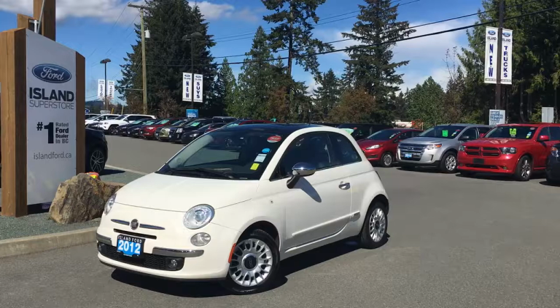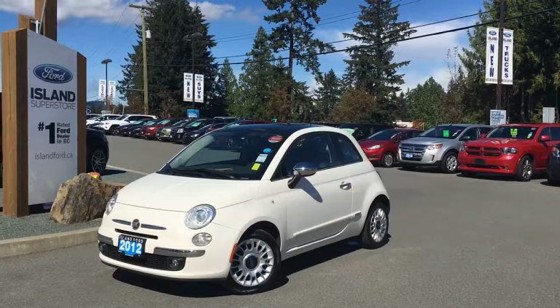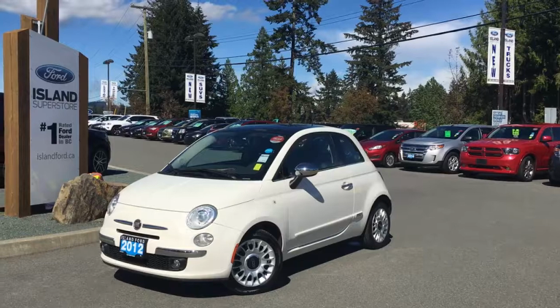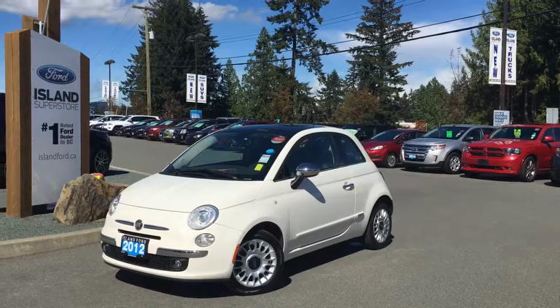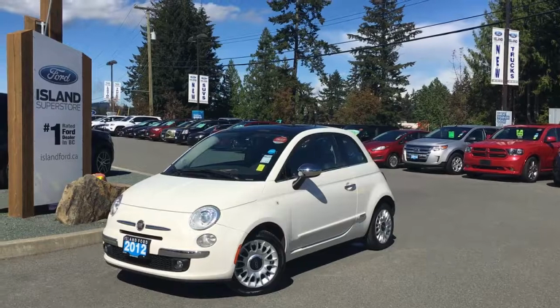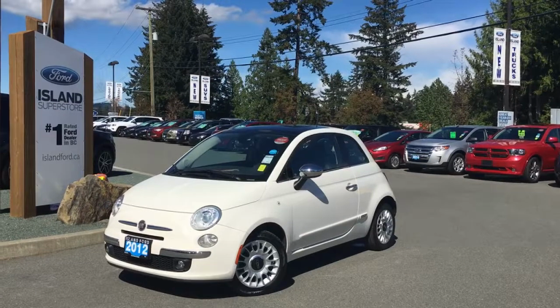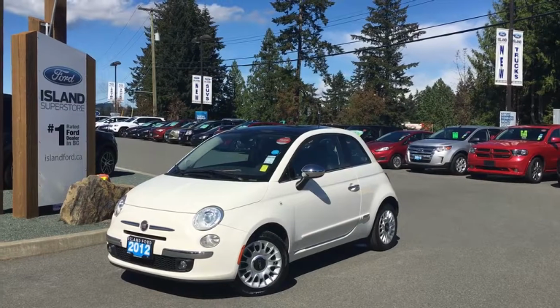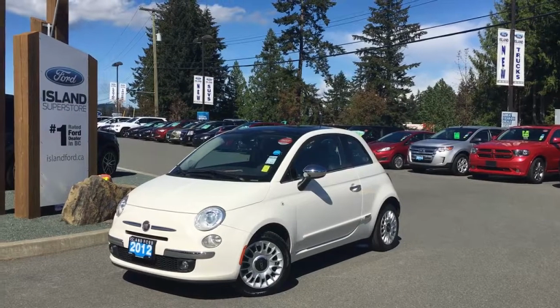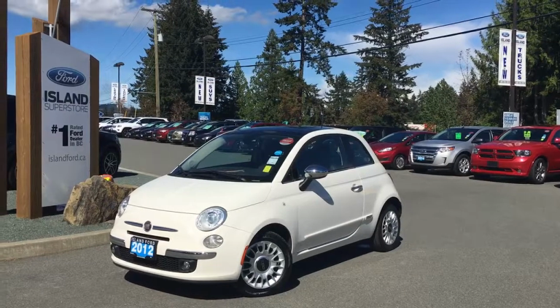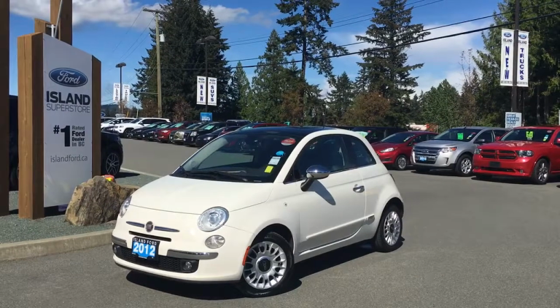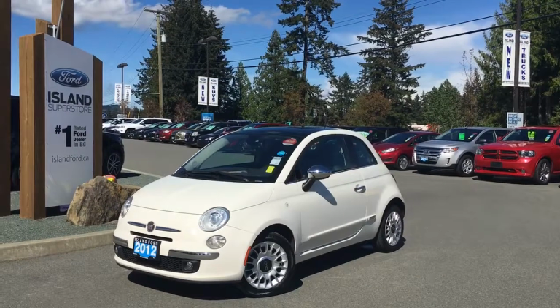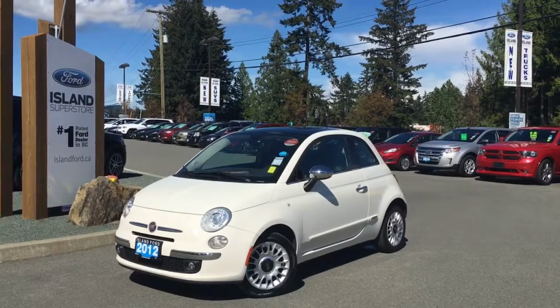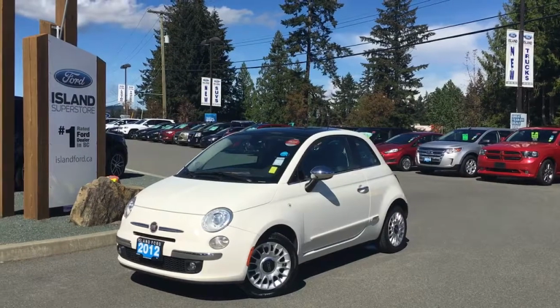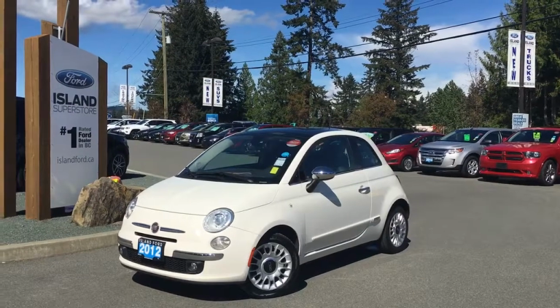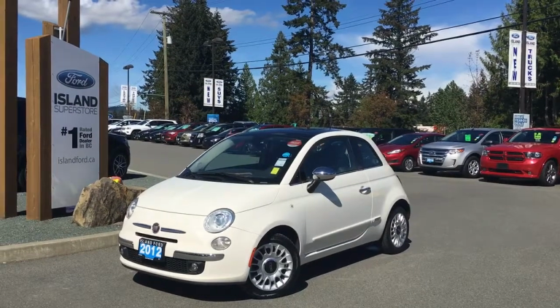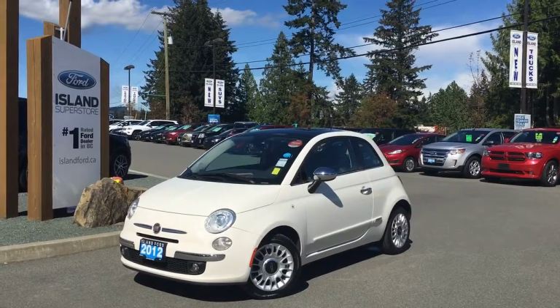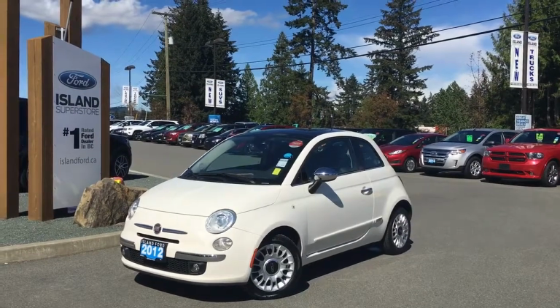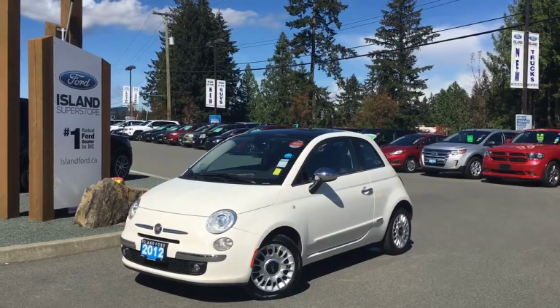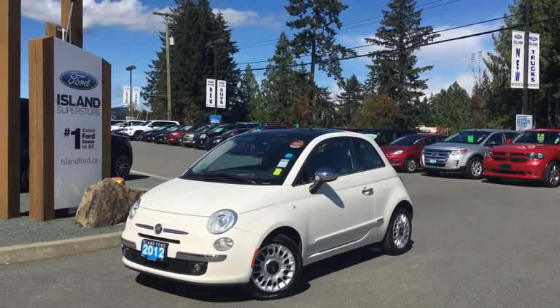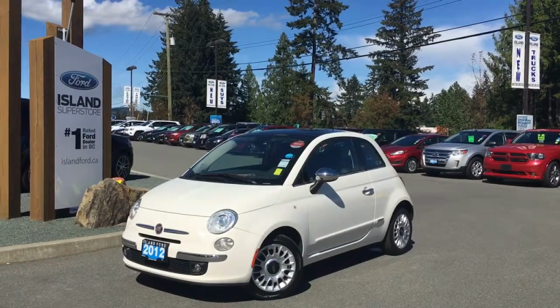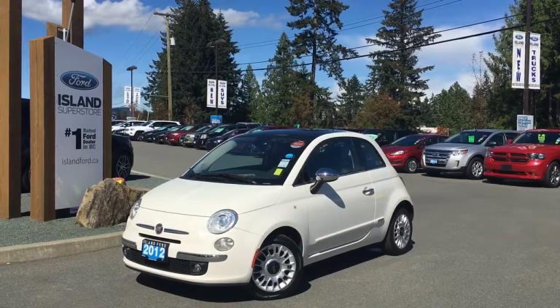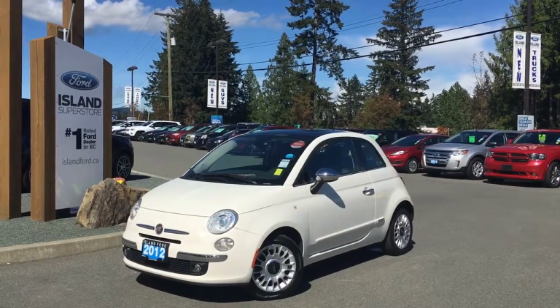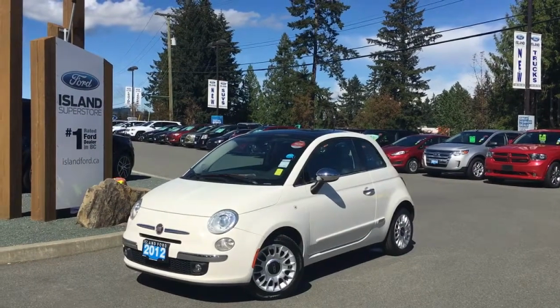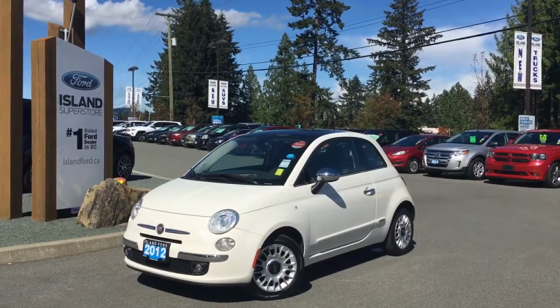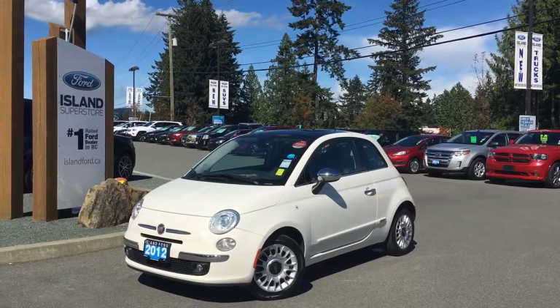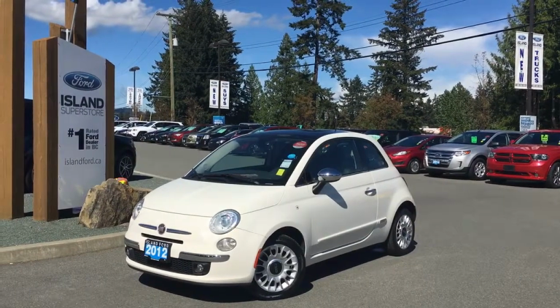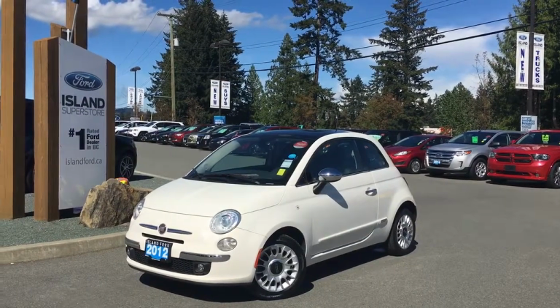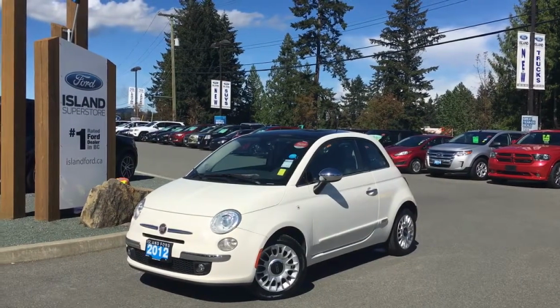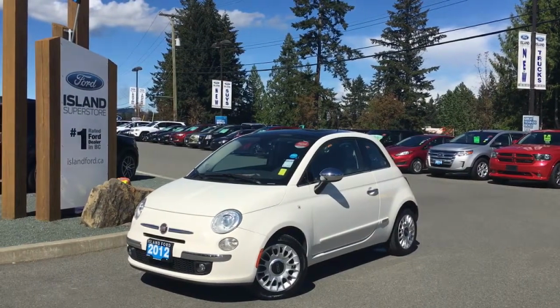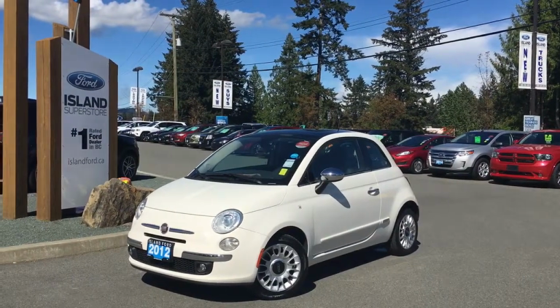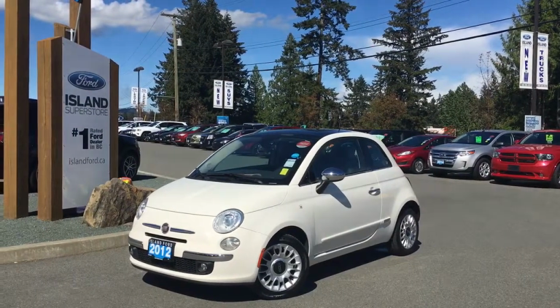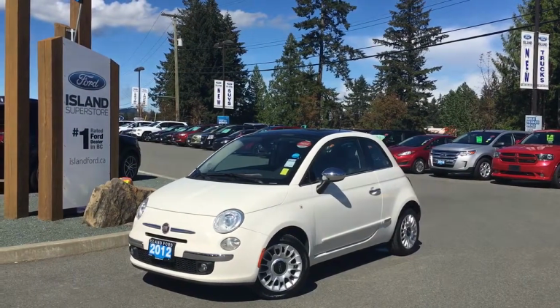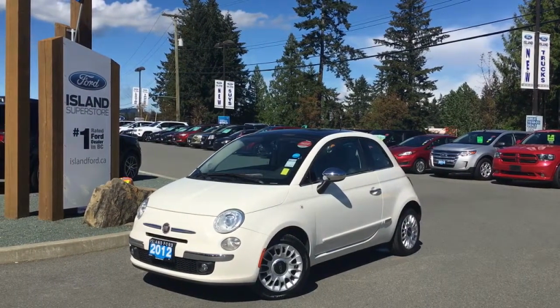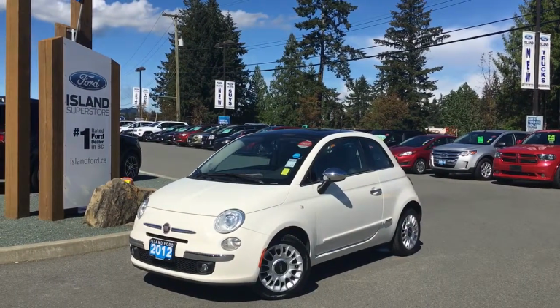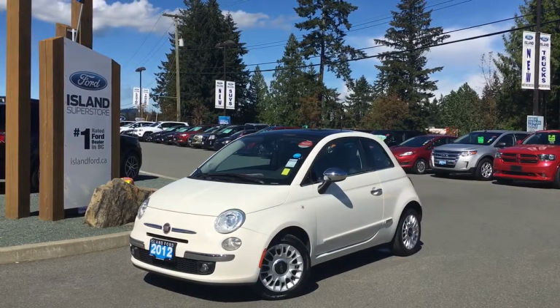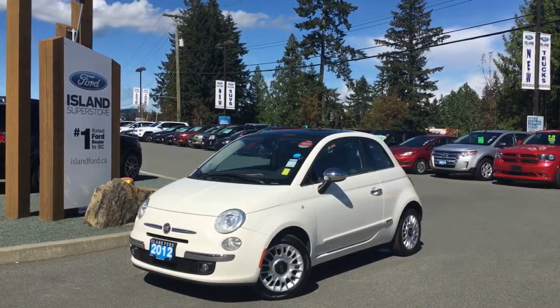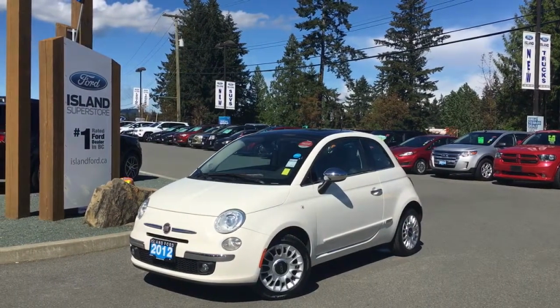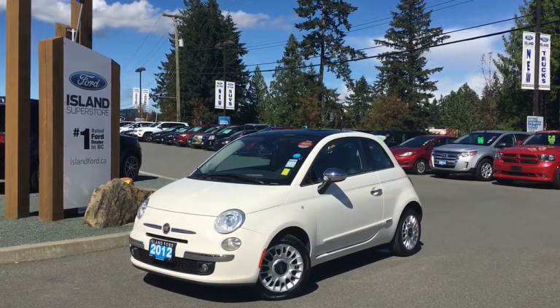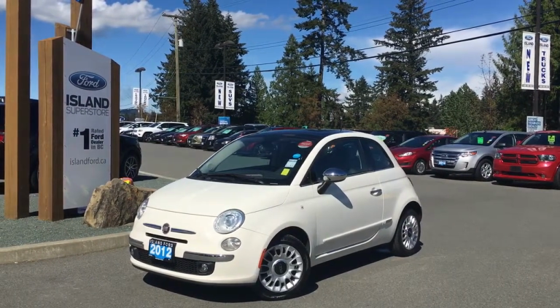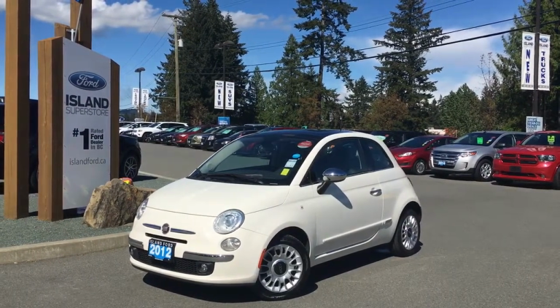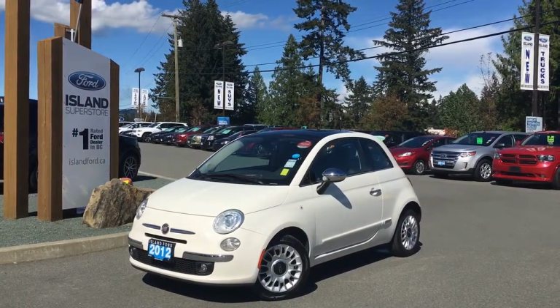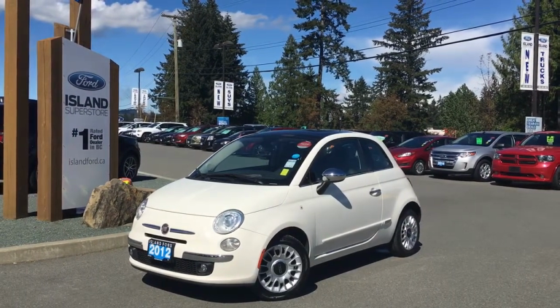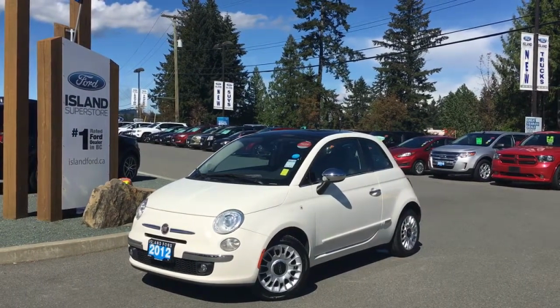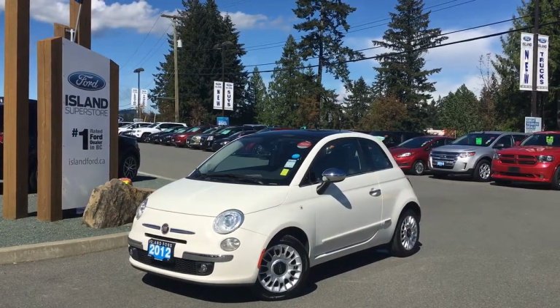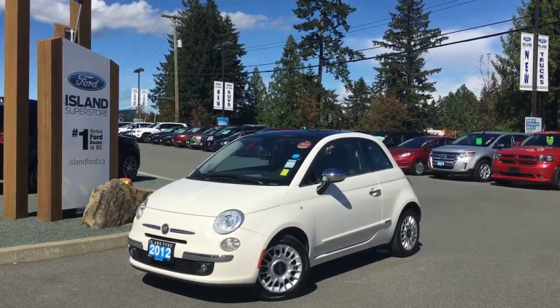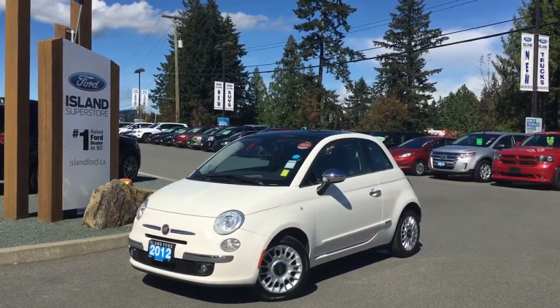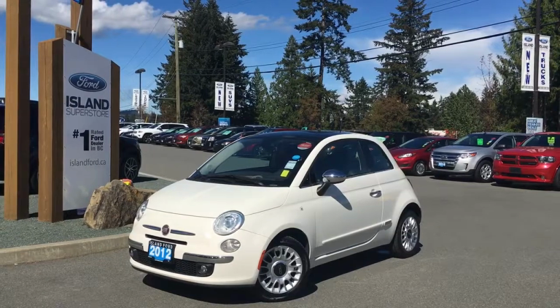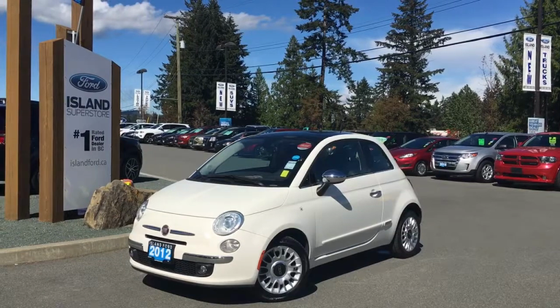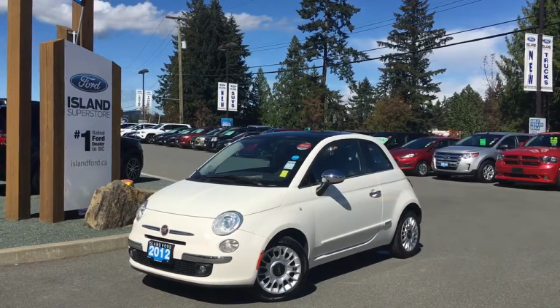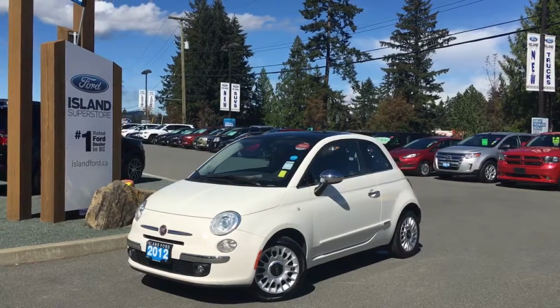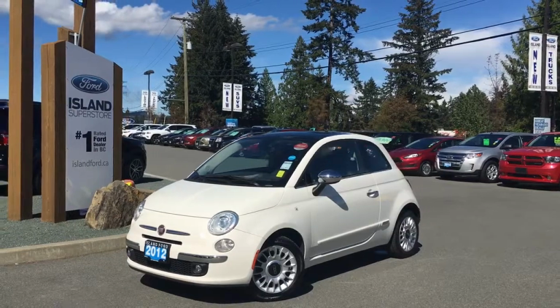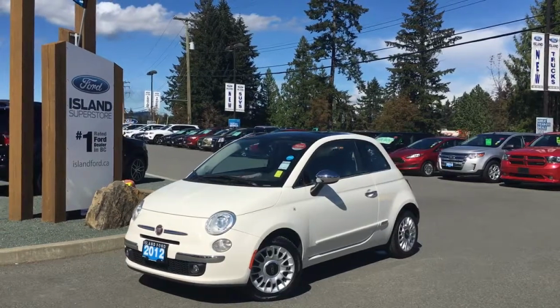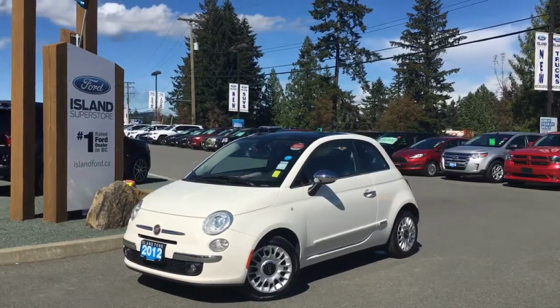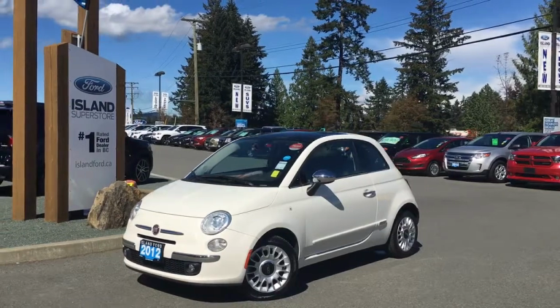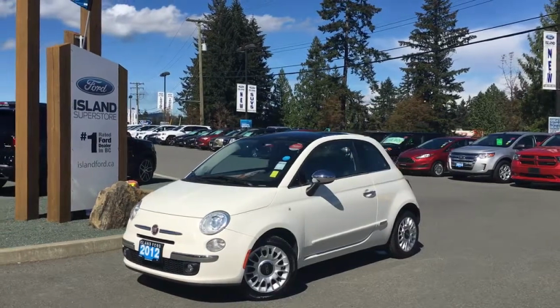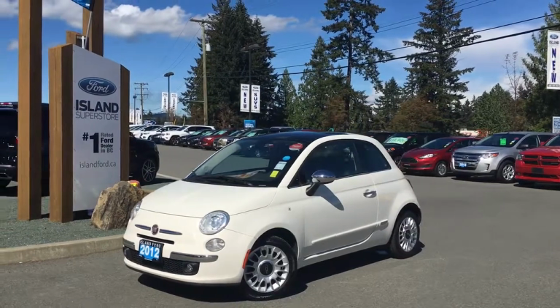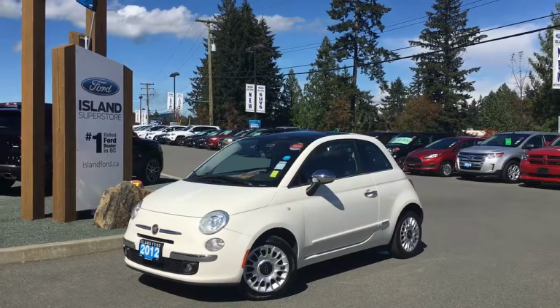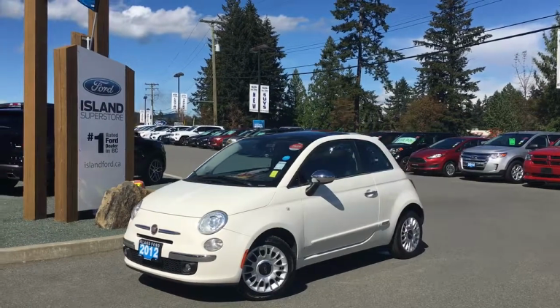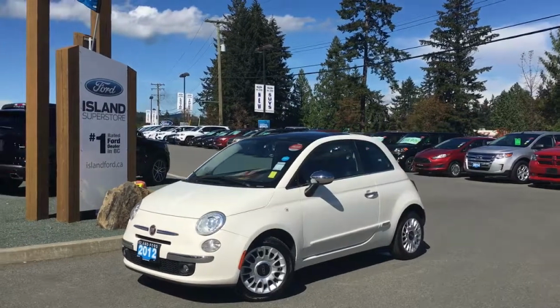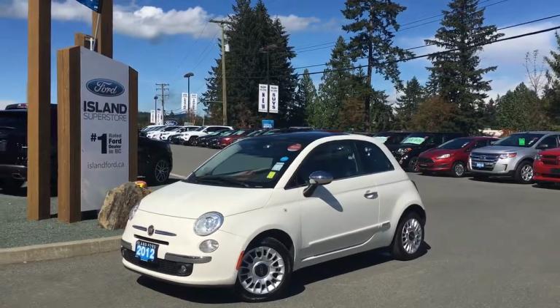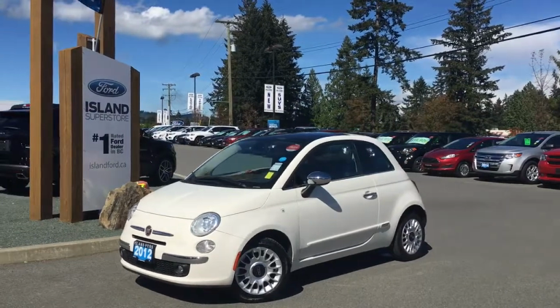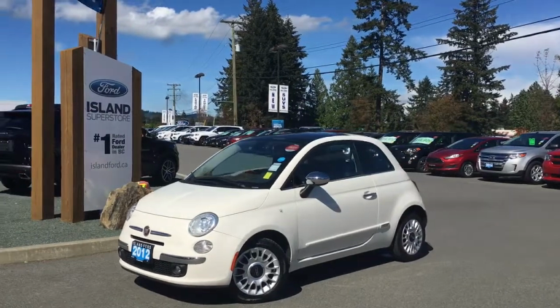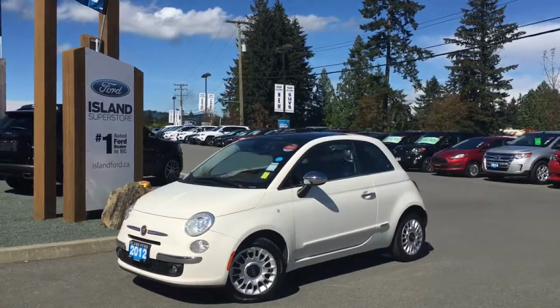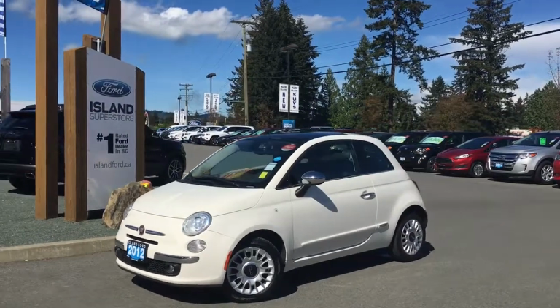Thanks for joining us today at Island Fort Superstore located on North Cross Road in Duncan, BC off the Trans-Canada Highway. We're in the Cowichan Valley on Vancouver Island.